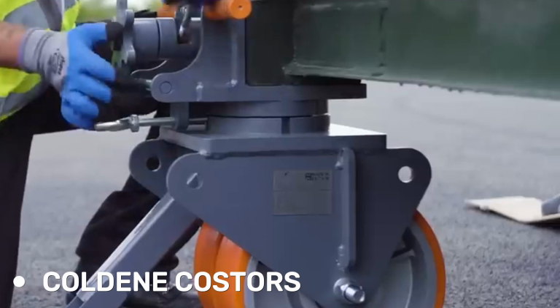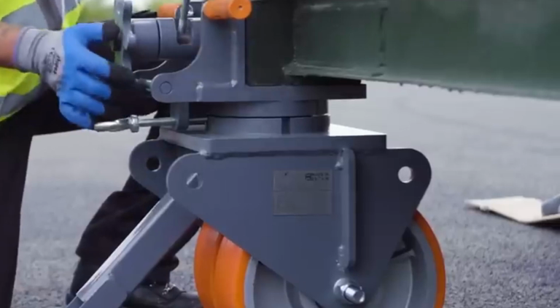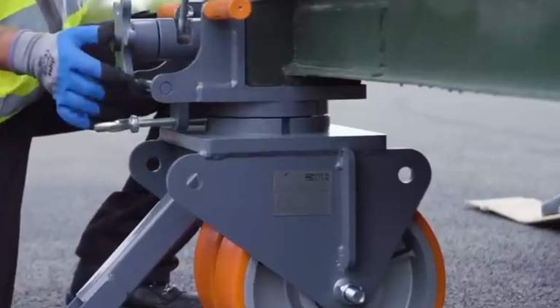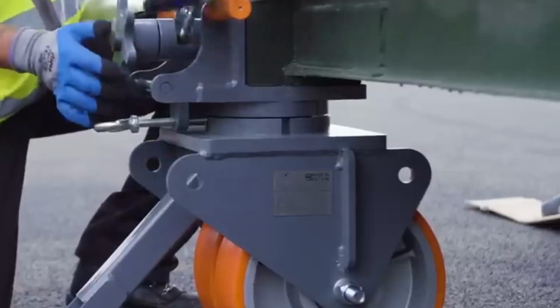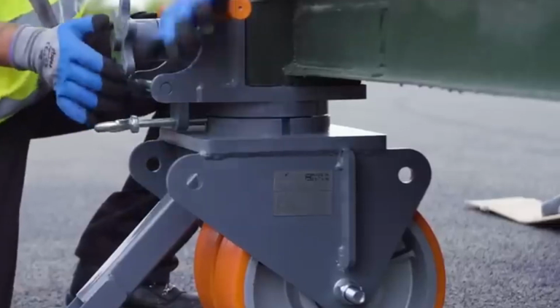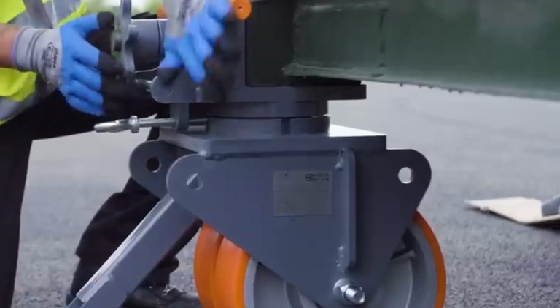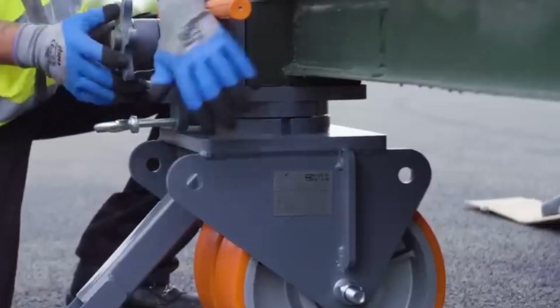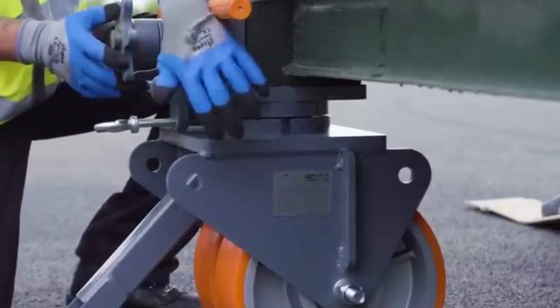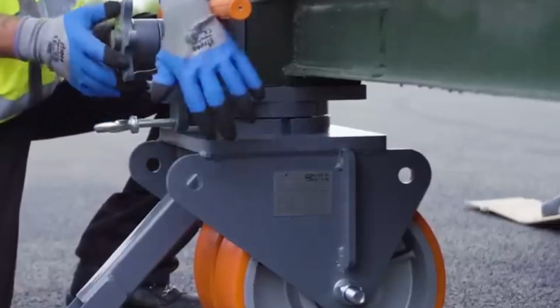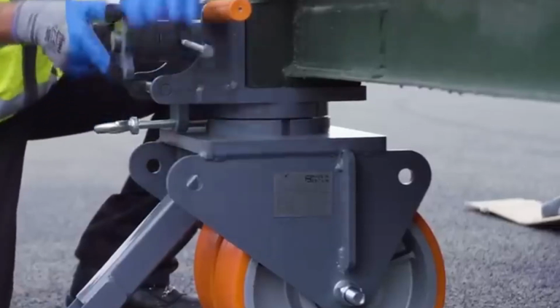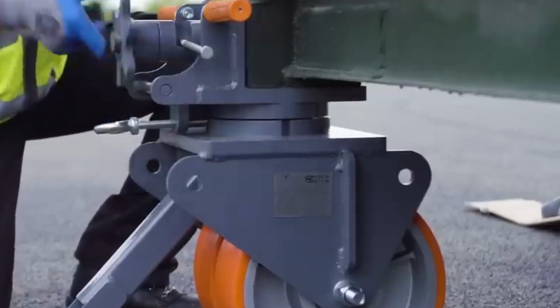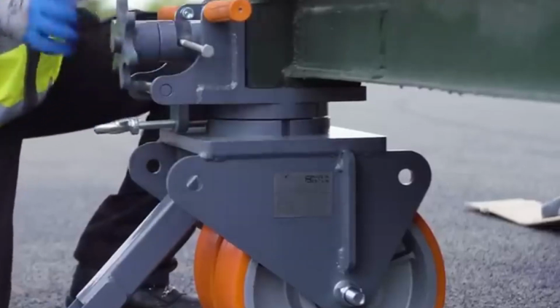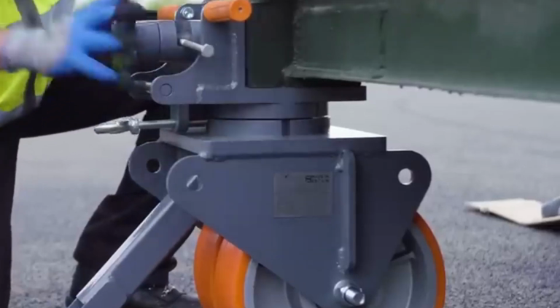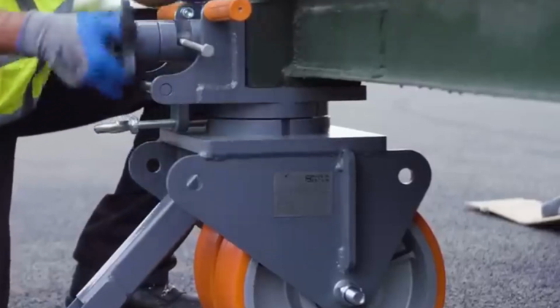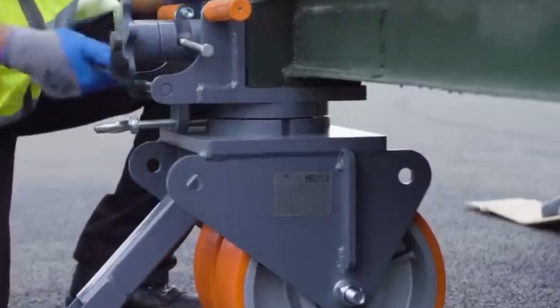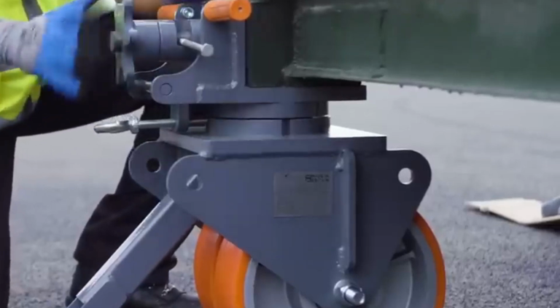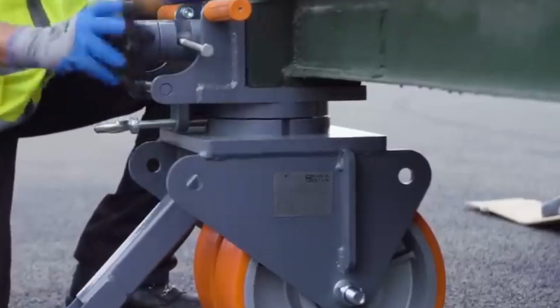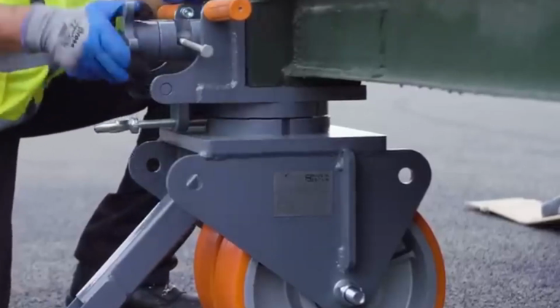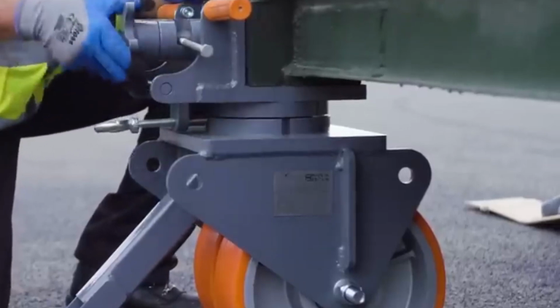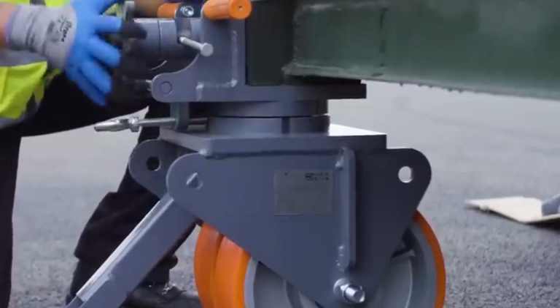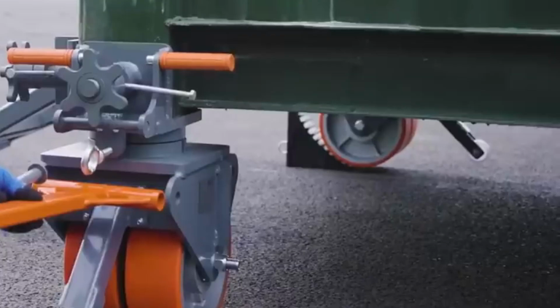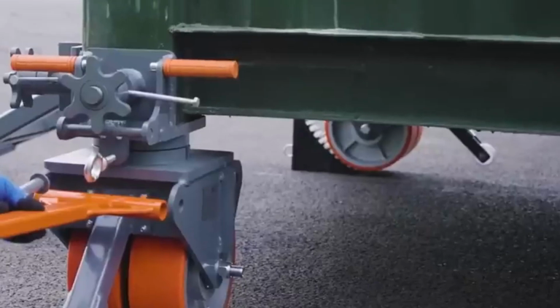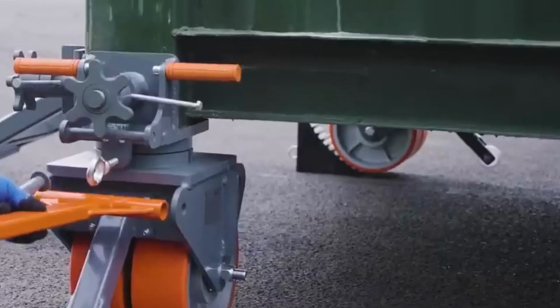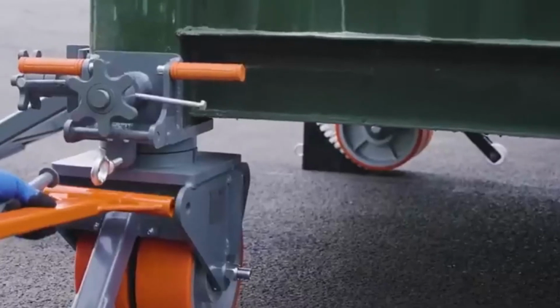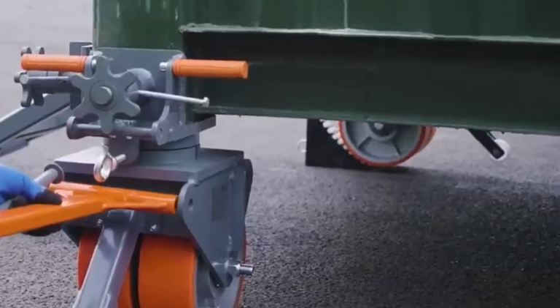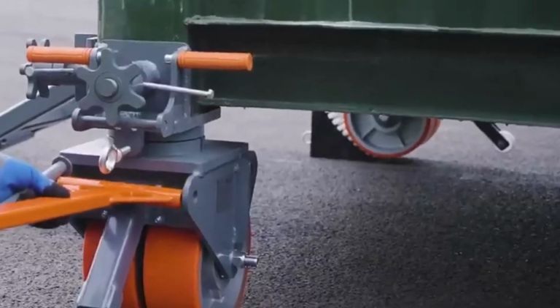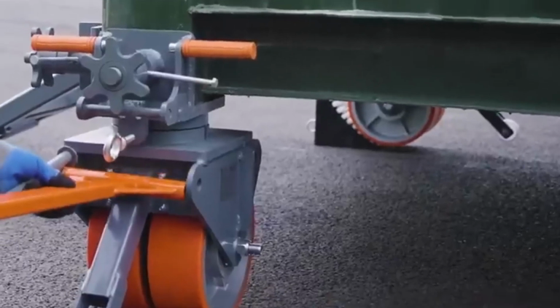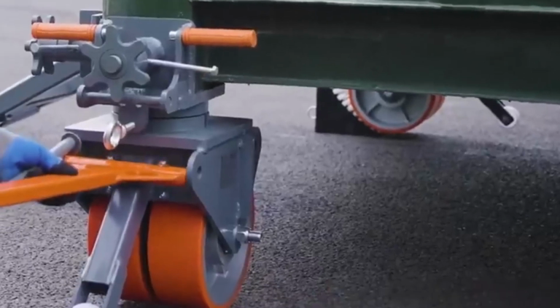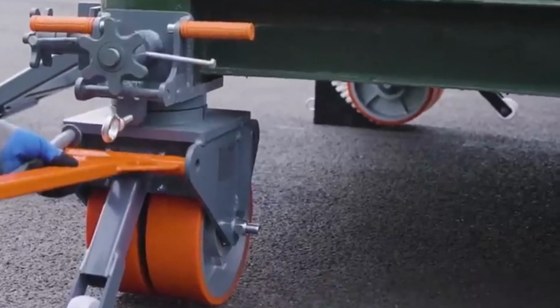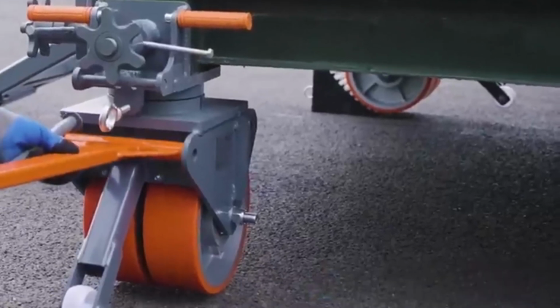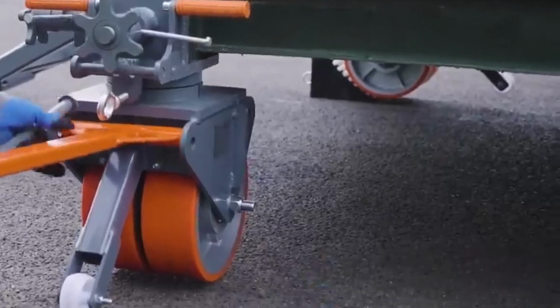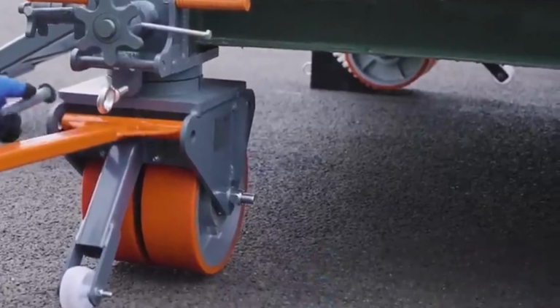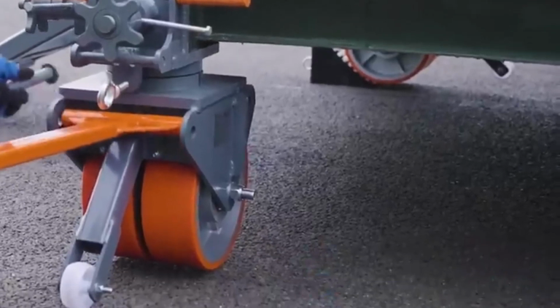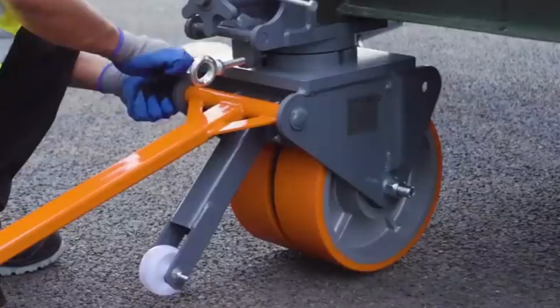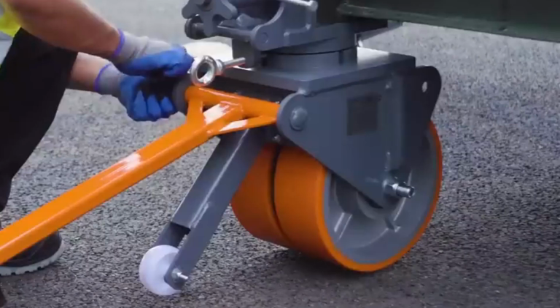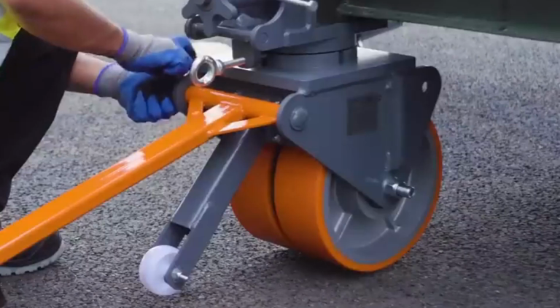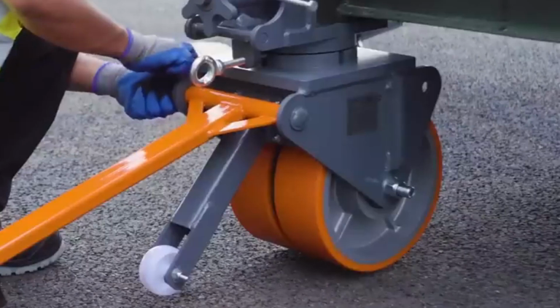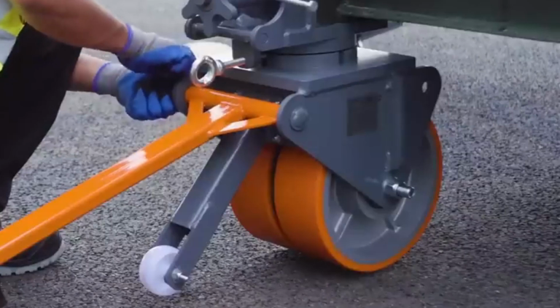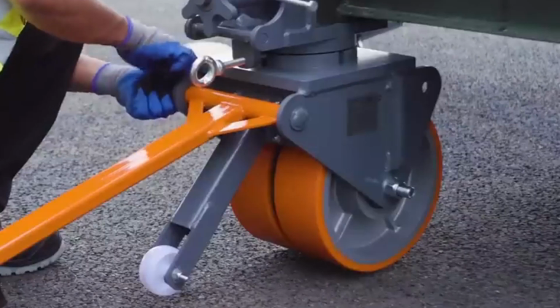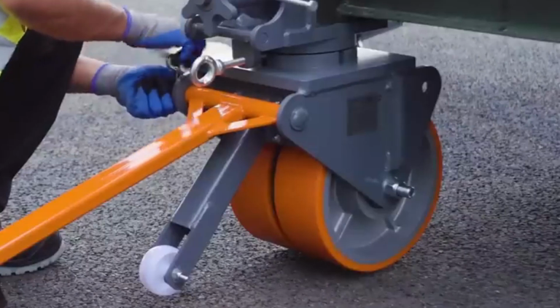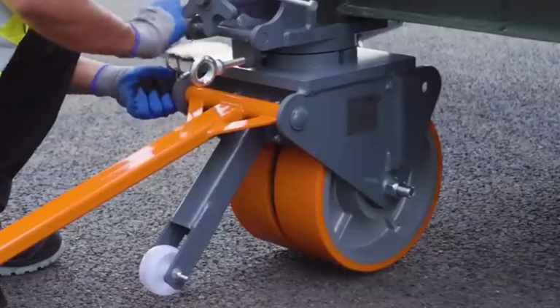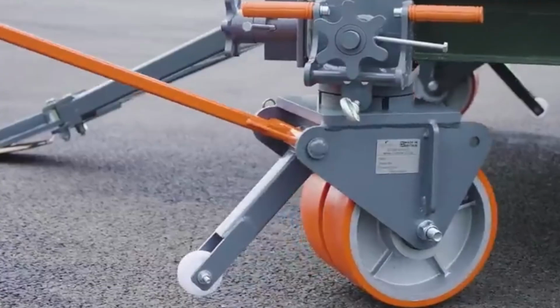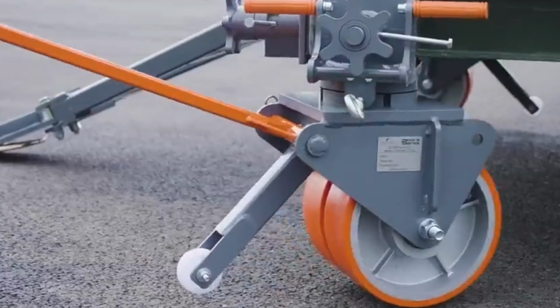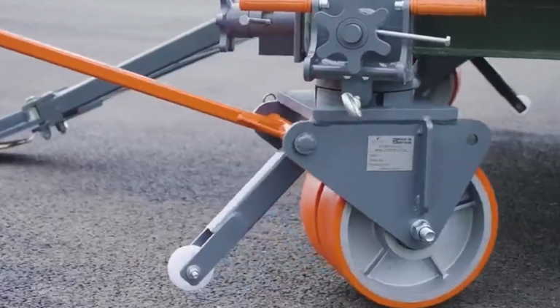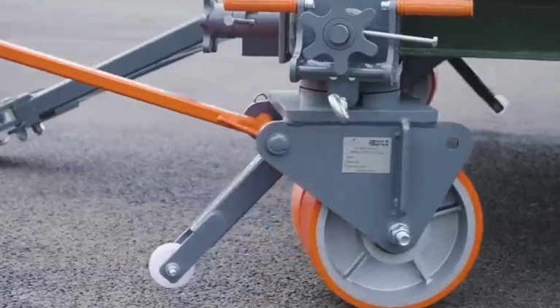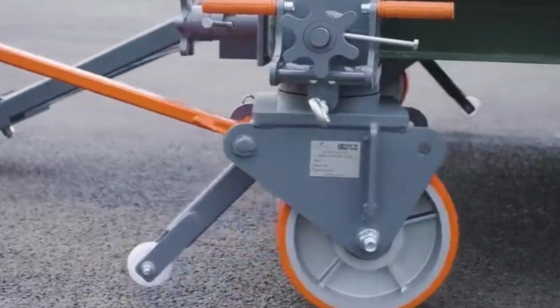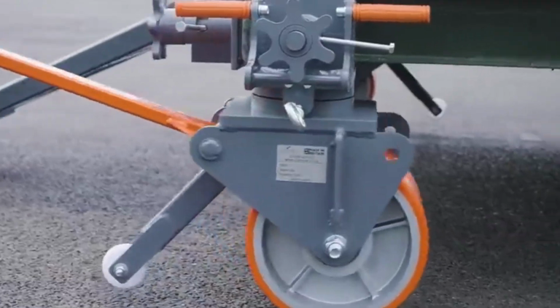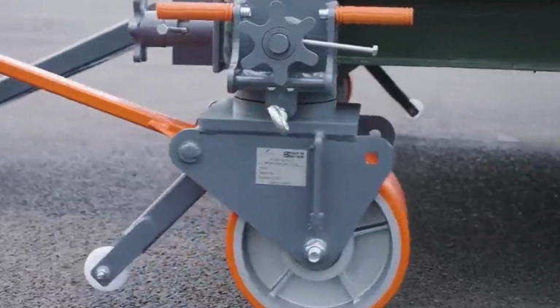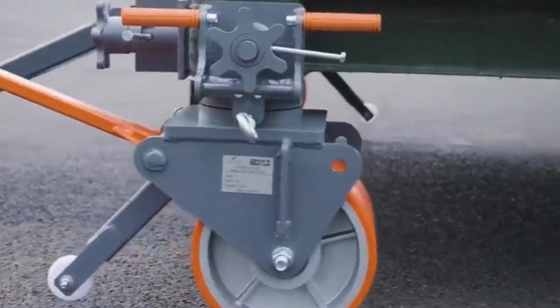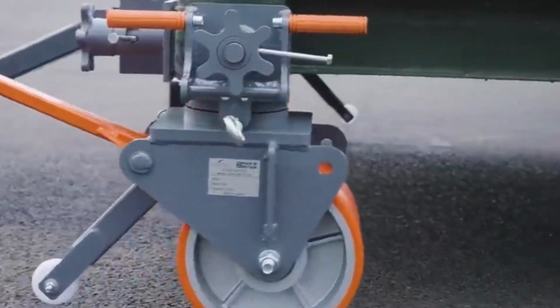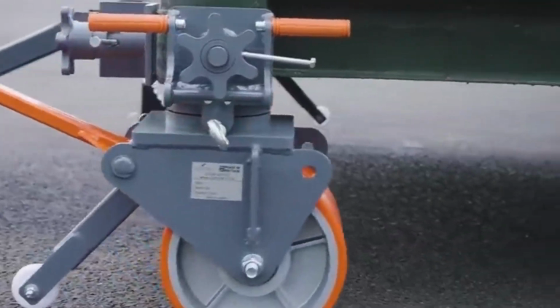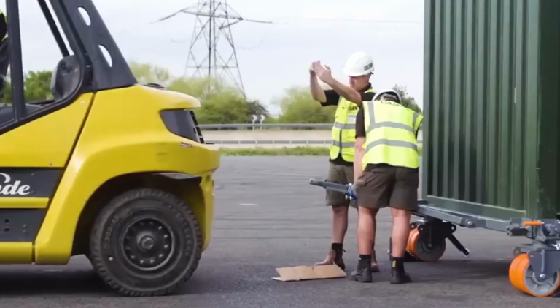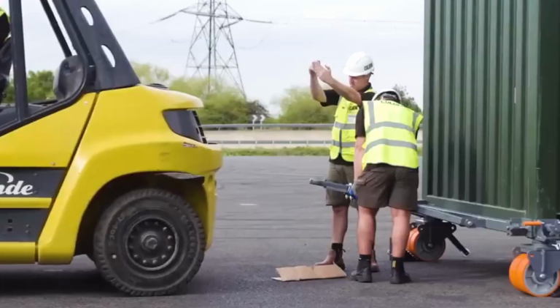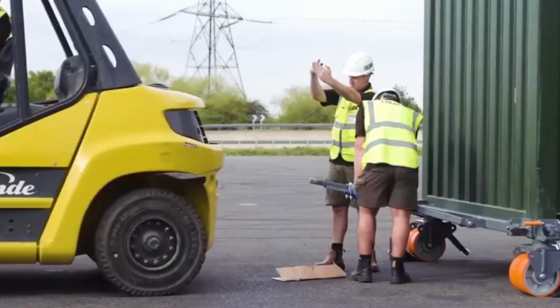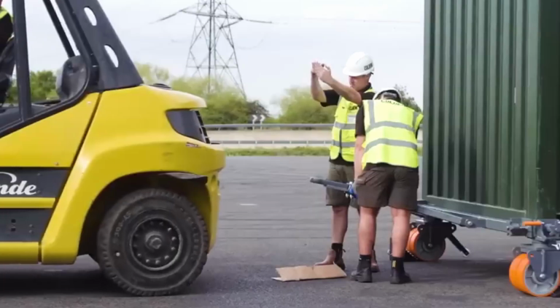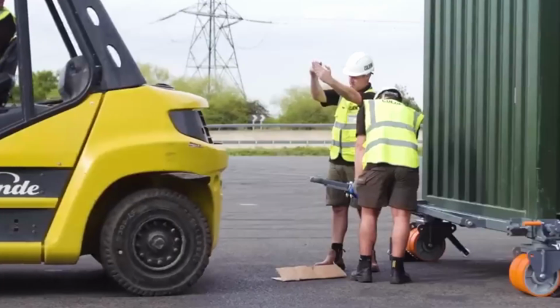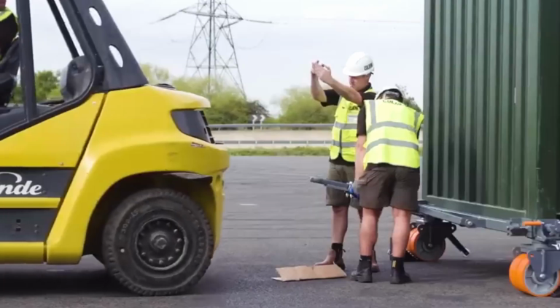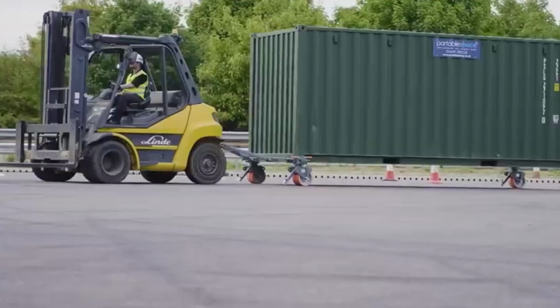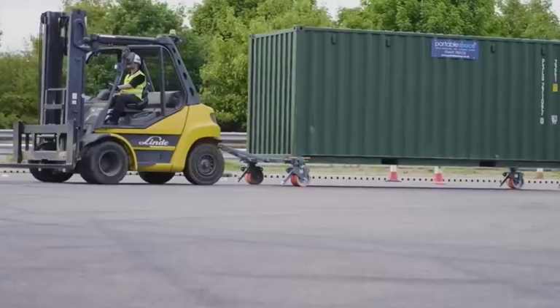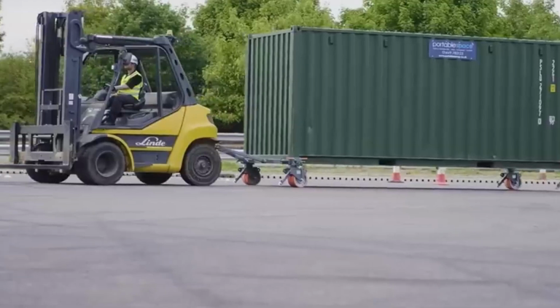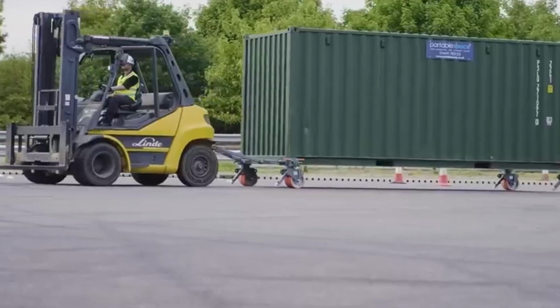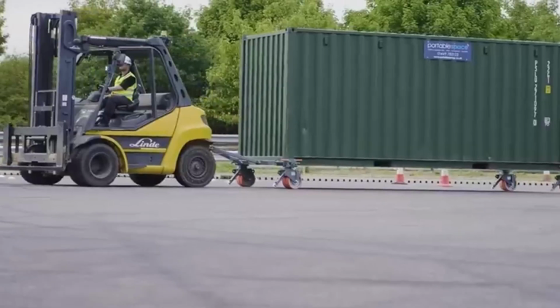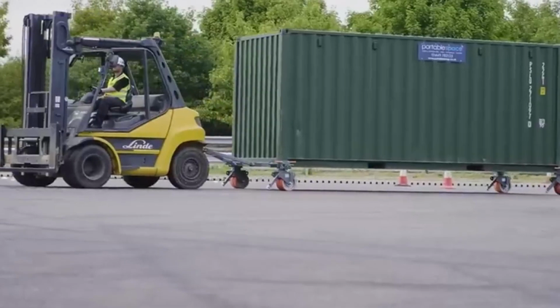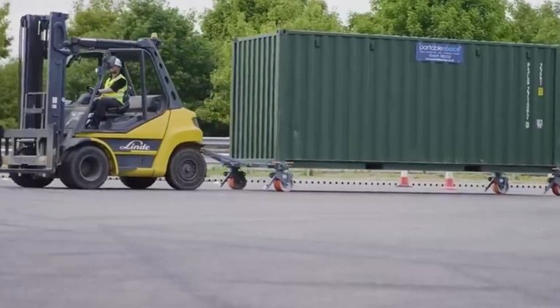The company mentions that they are operating their production facilities 24/7 to meet the high demand for their heavy-duty casters.